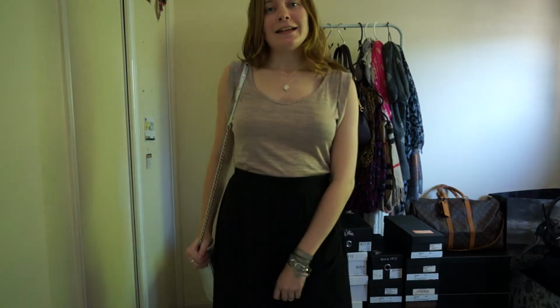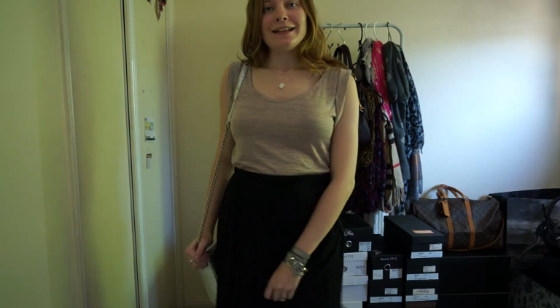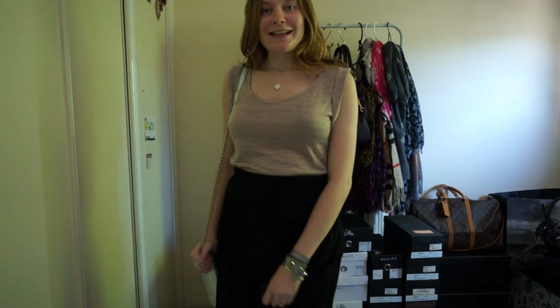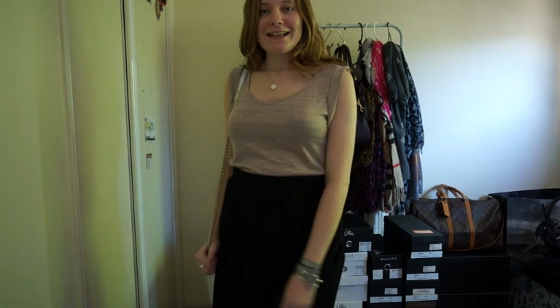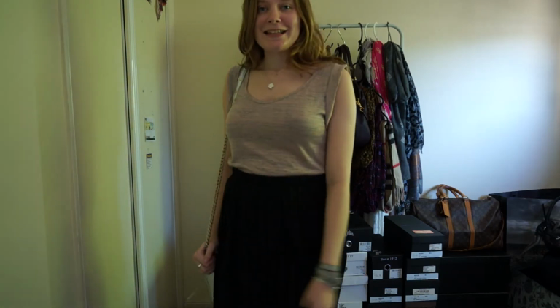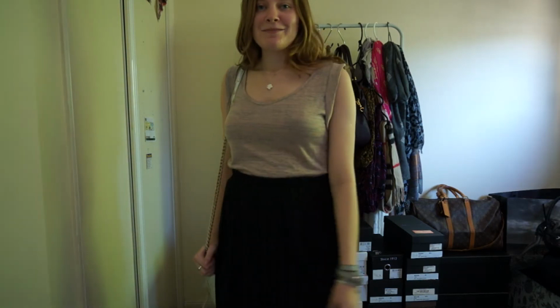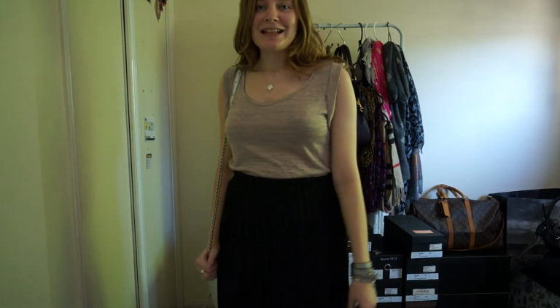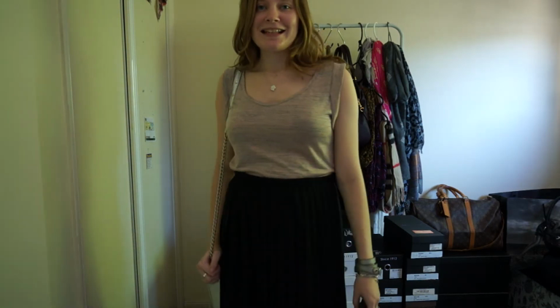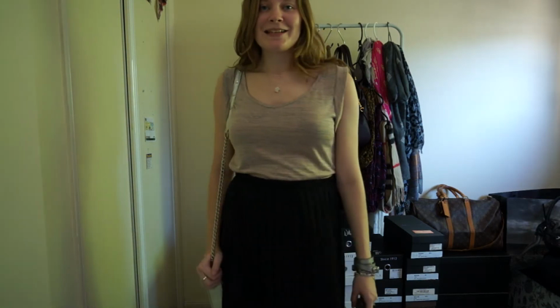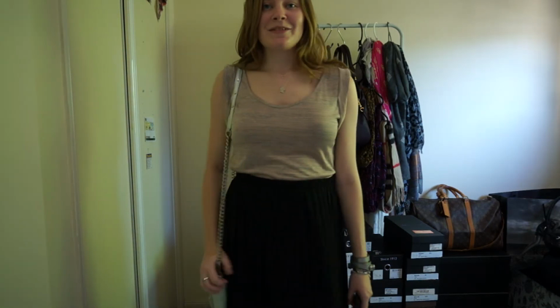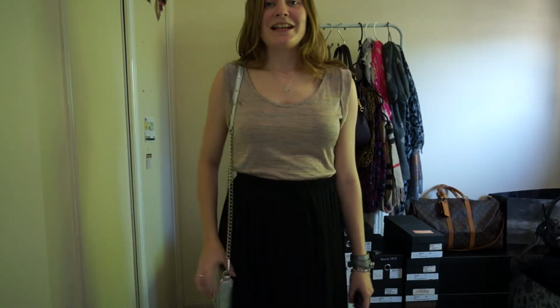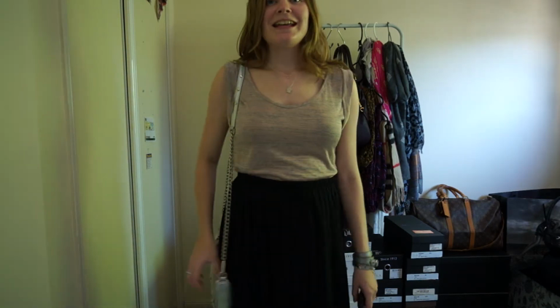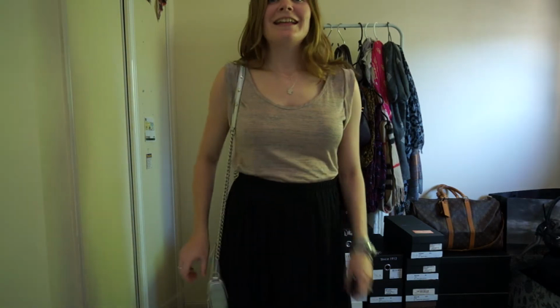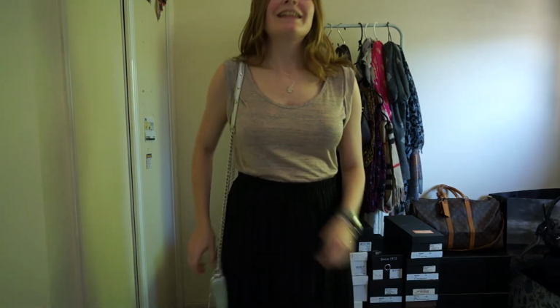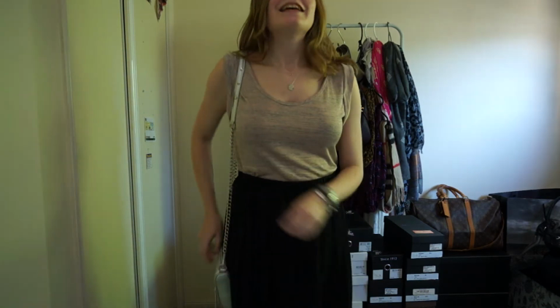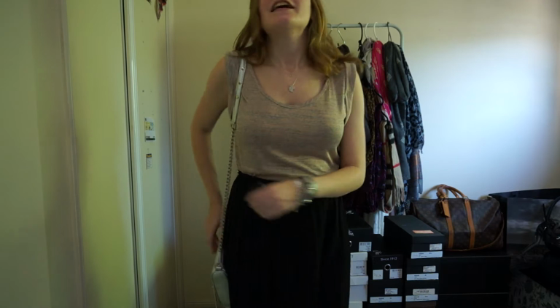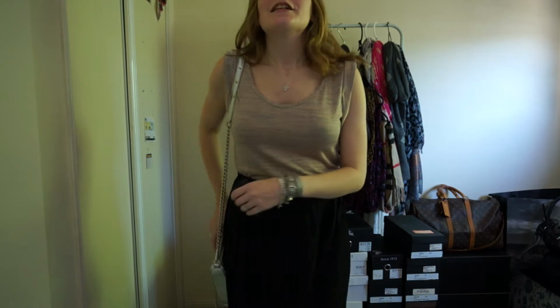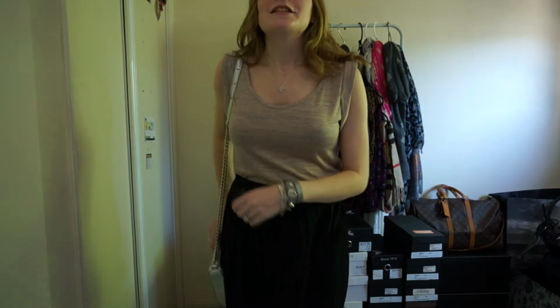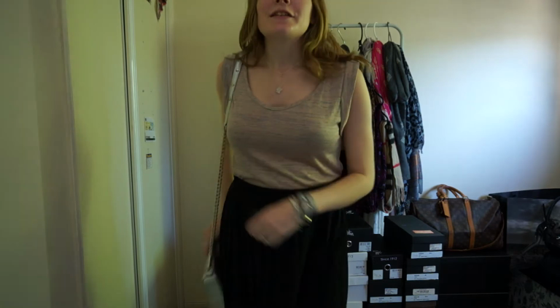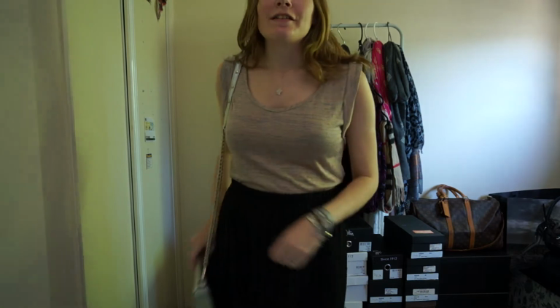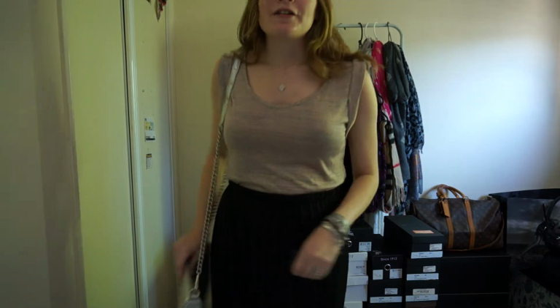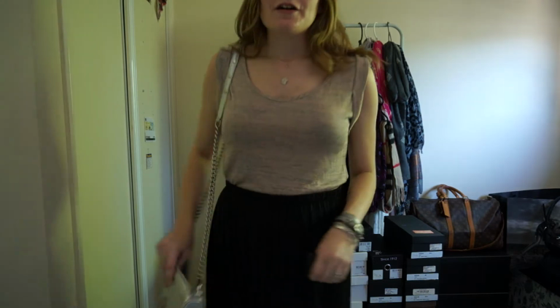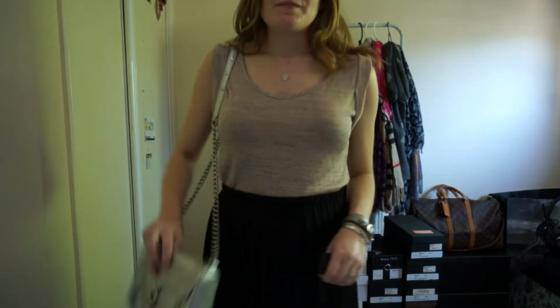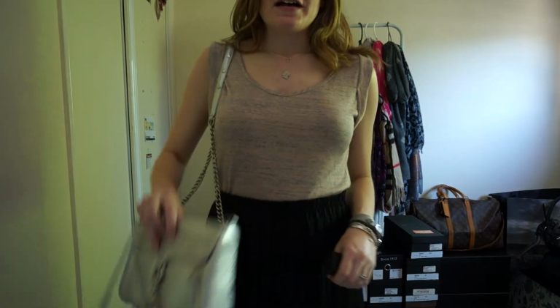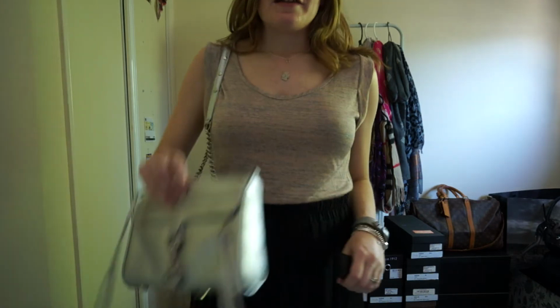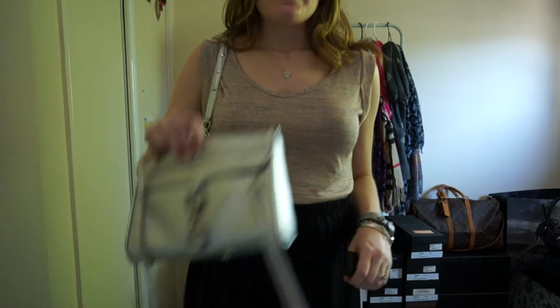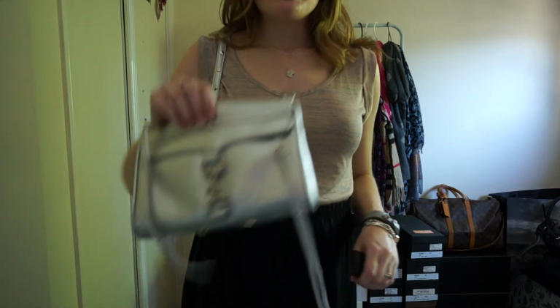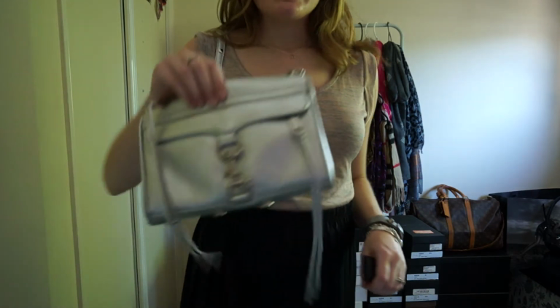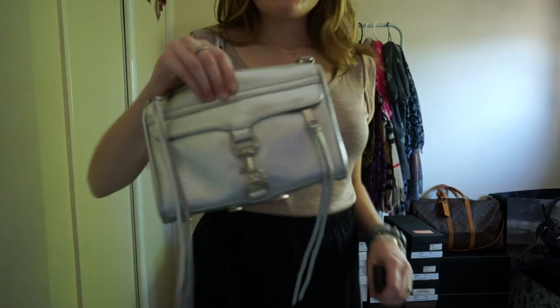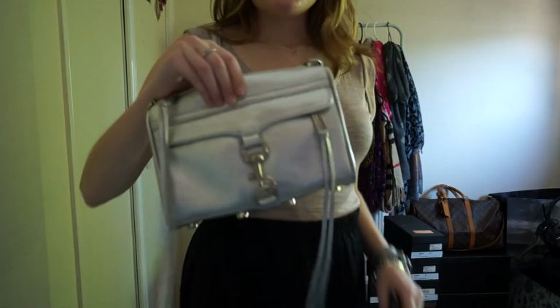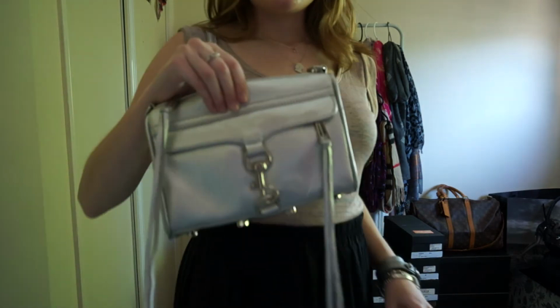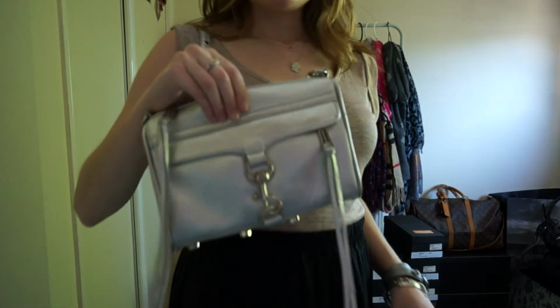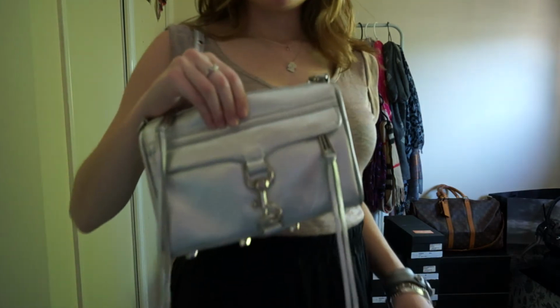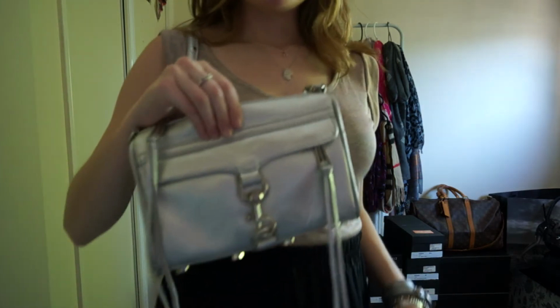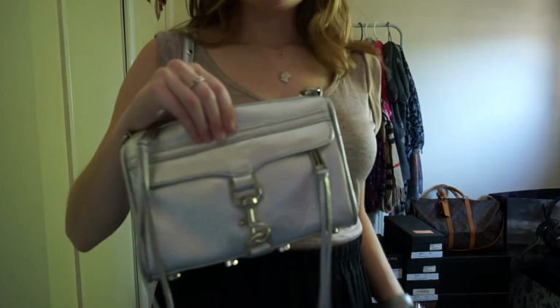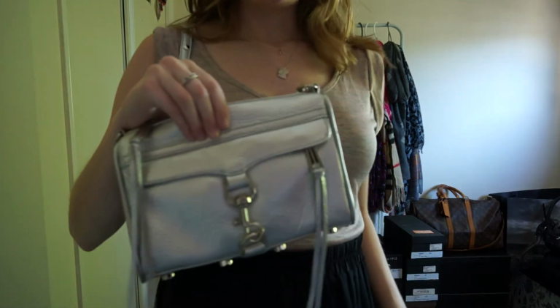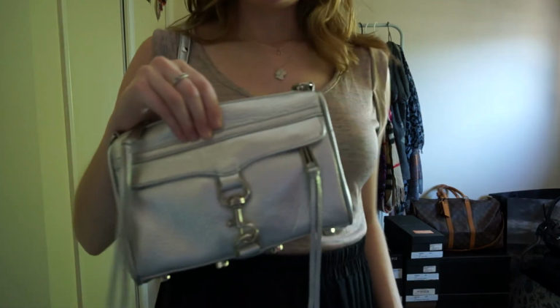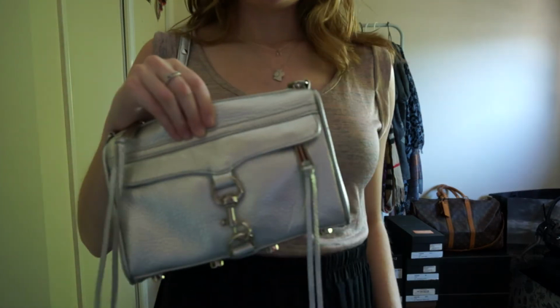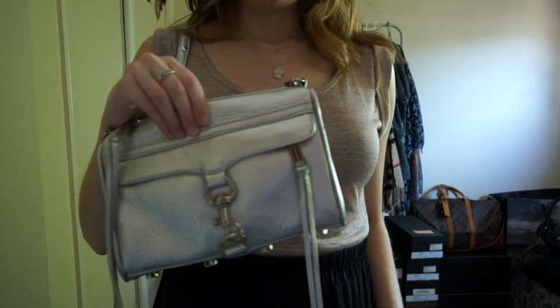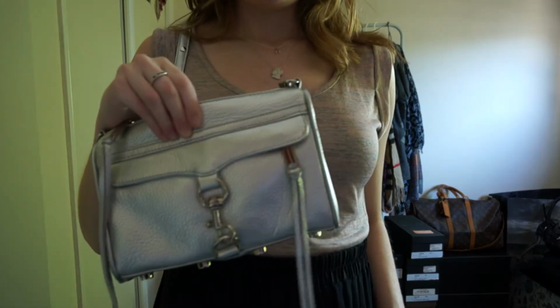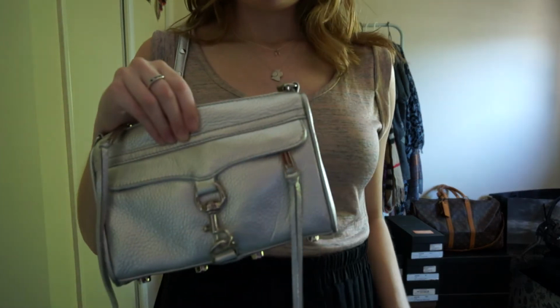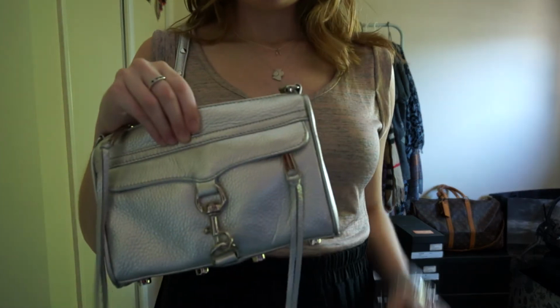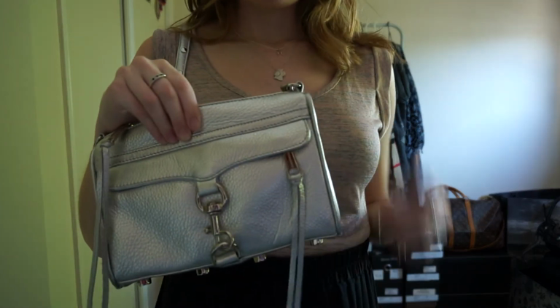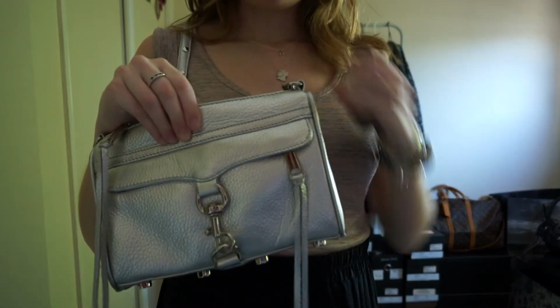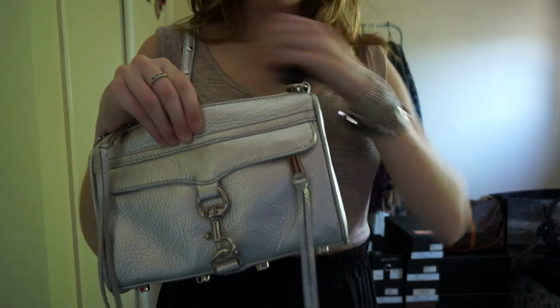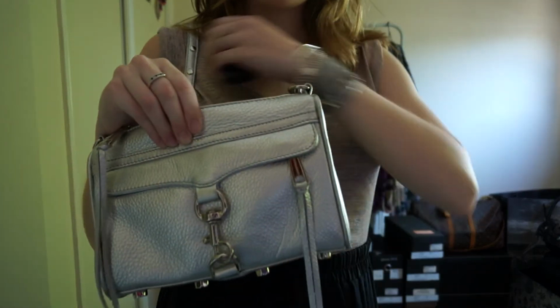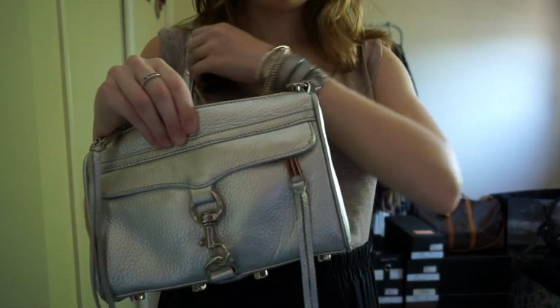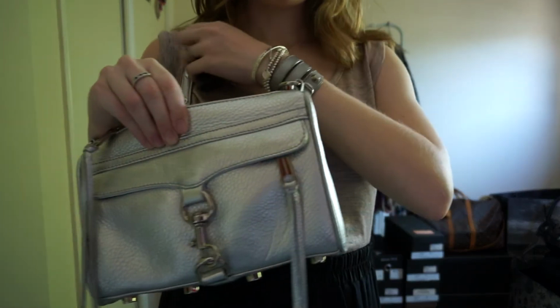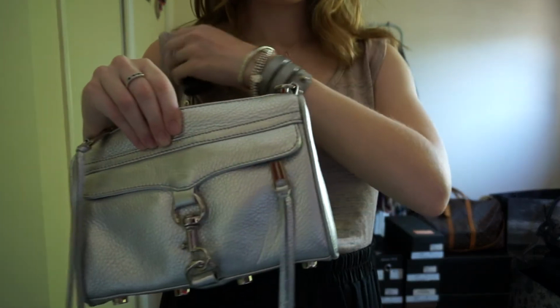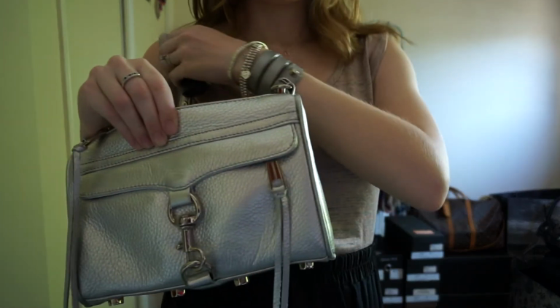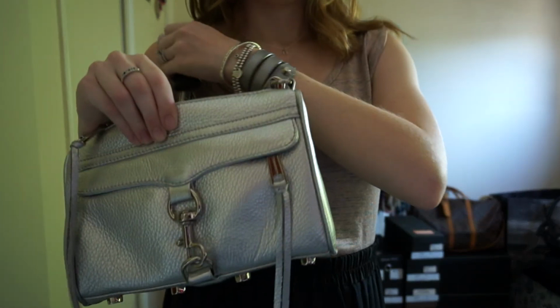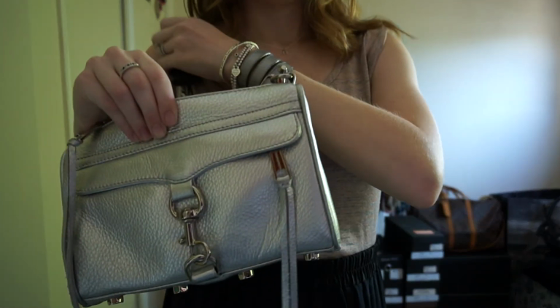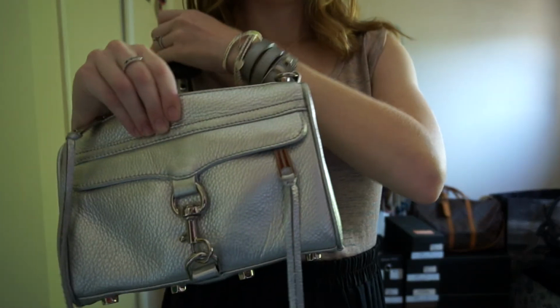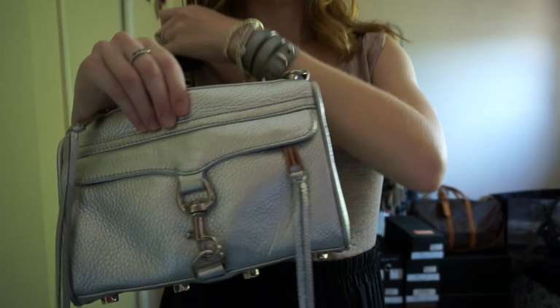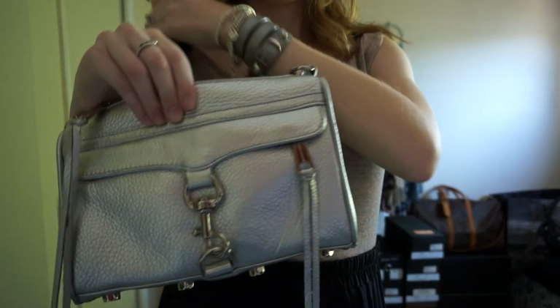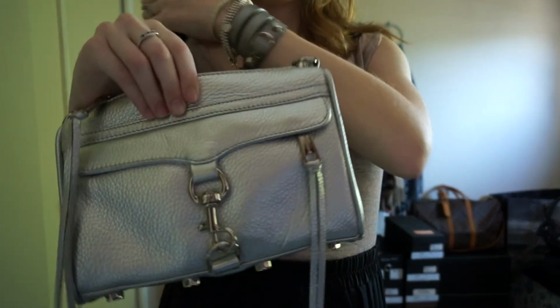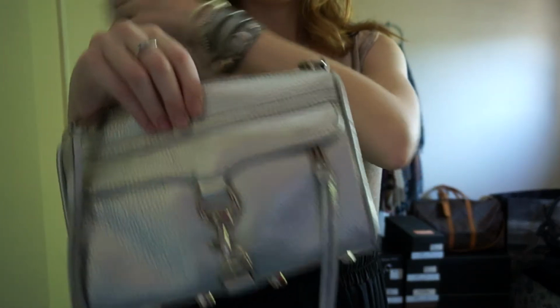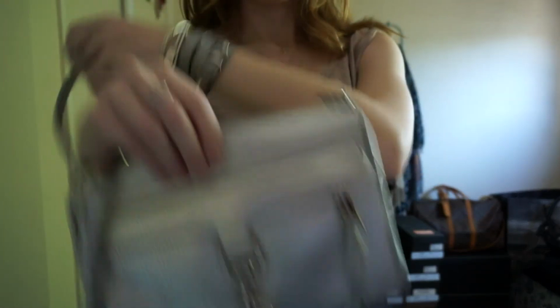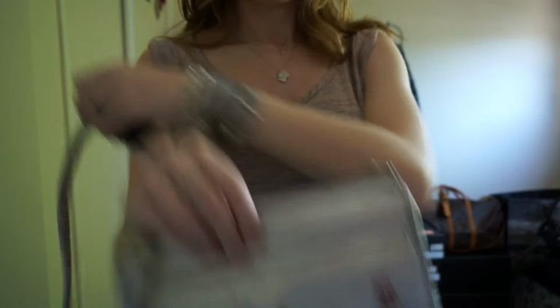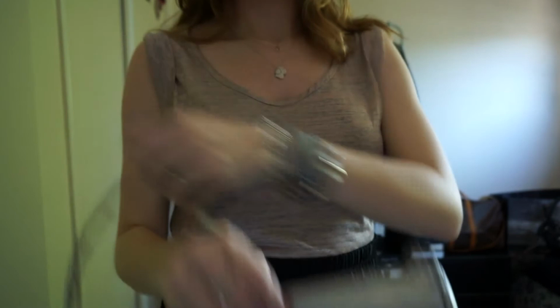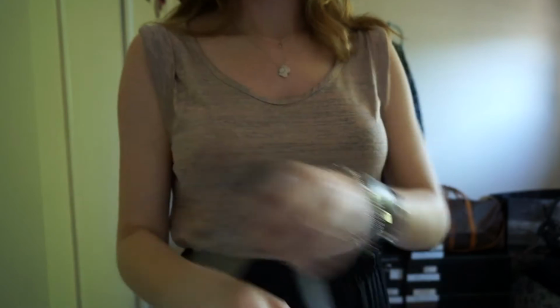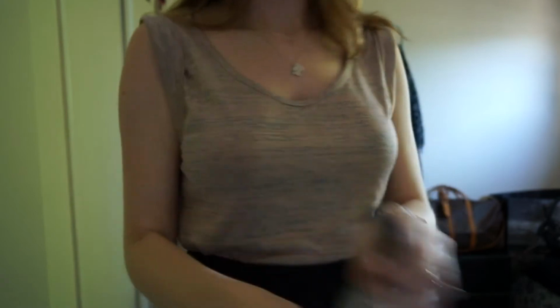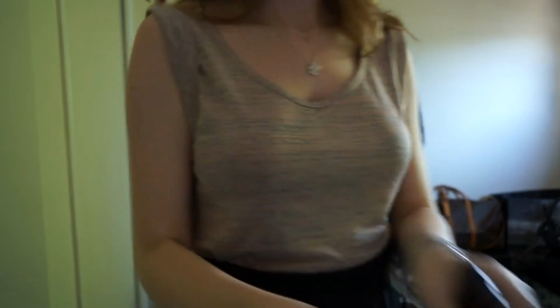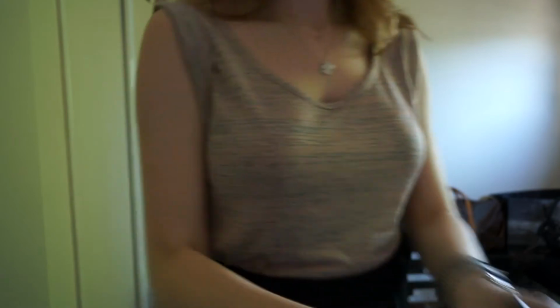Nice to be in the summer here. So I've got my Rebecca Minkoff silver mini Mac bag, one of my most used mini Macs at the moment.